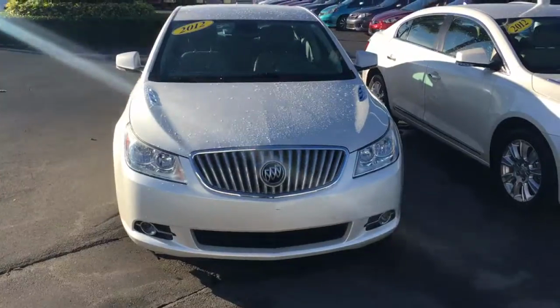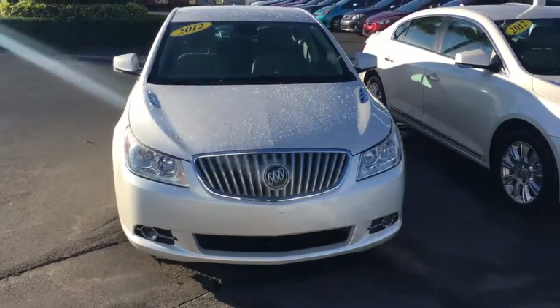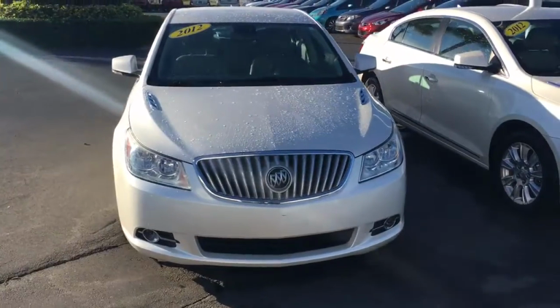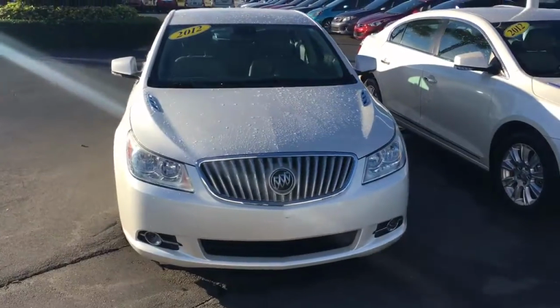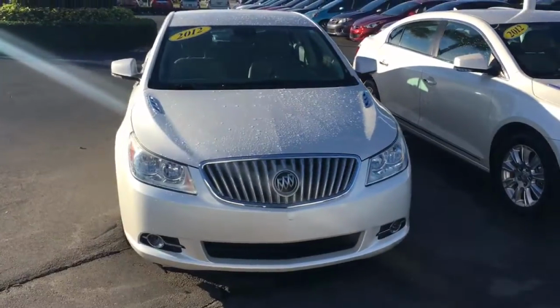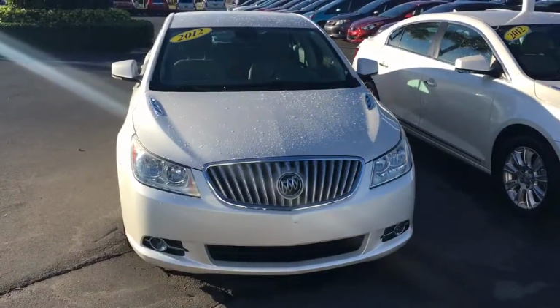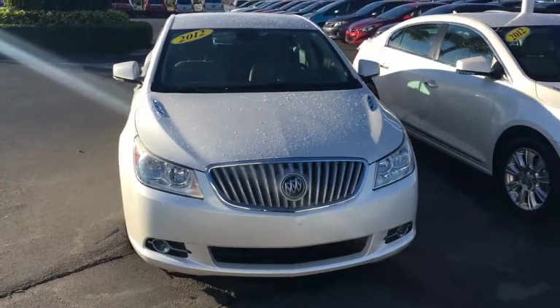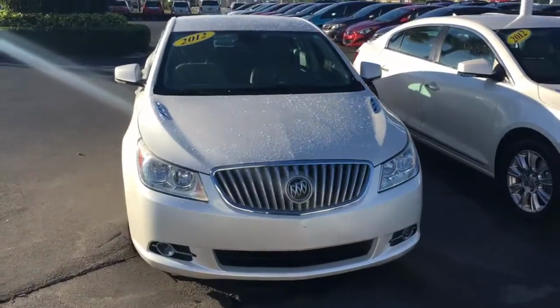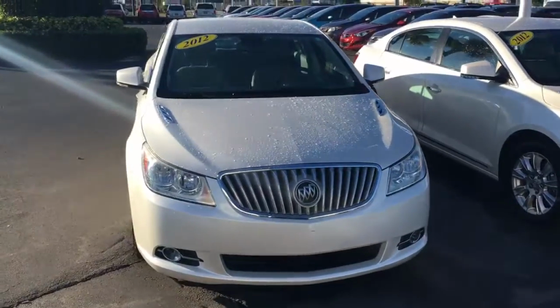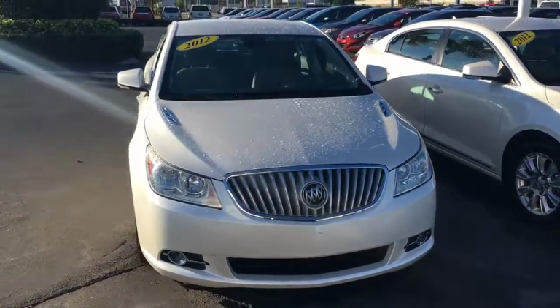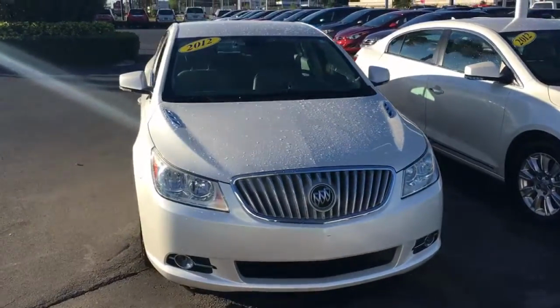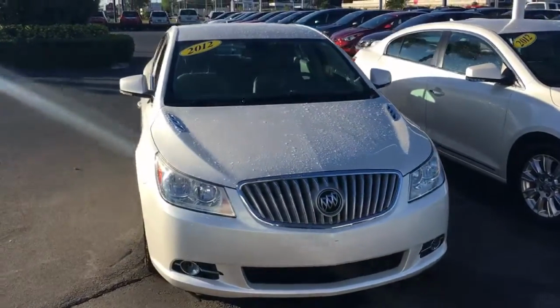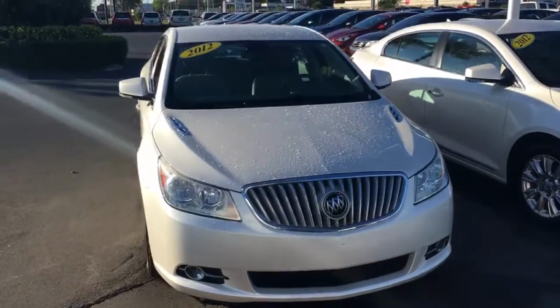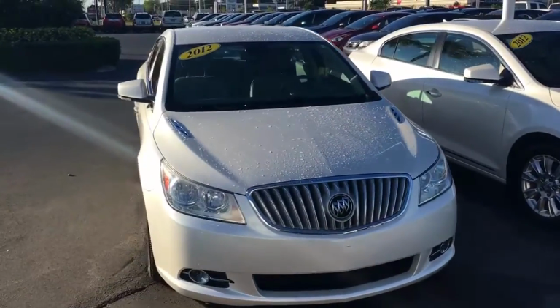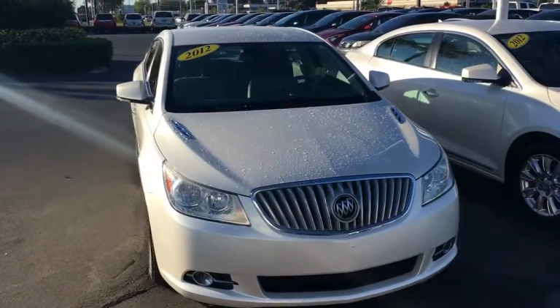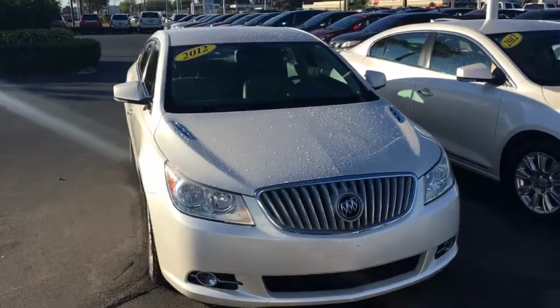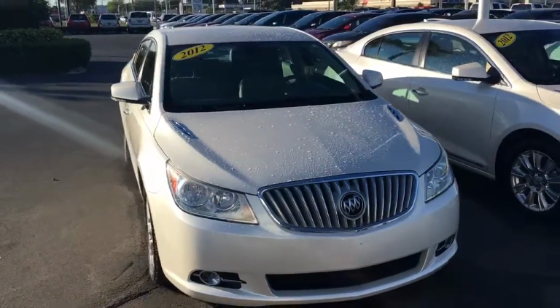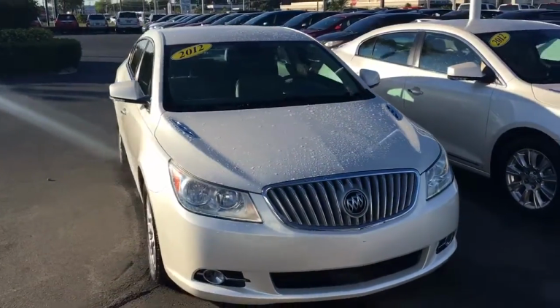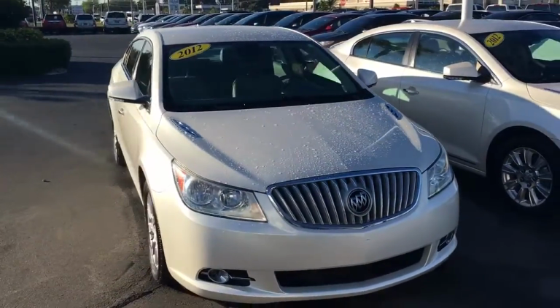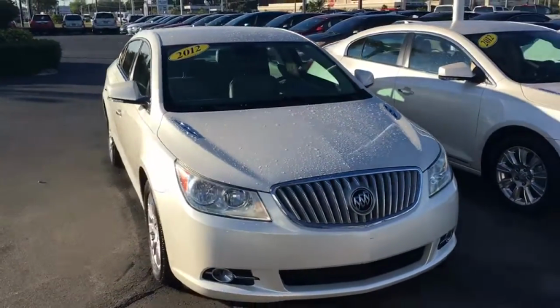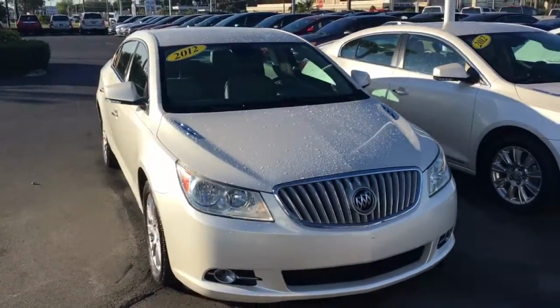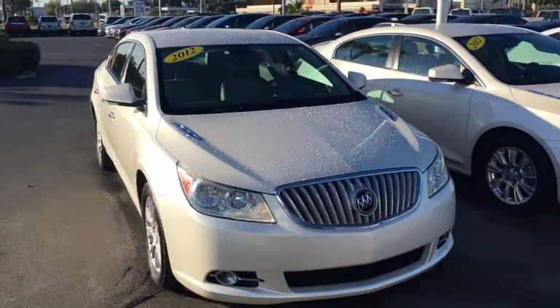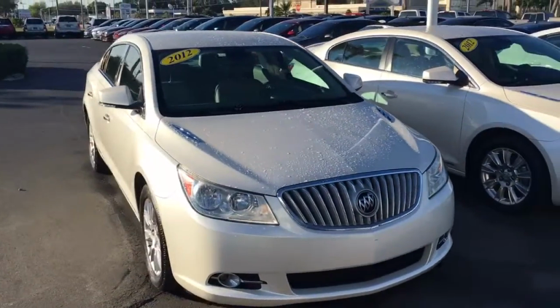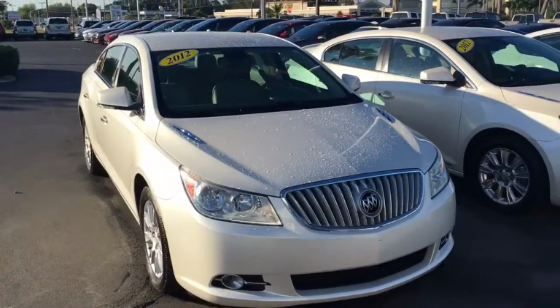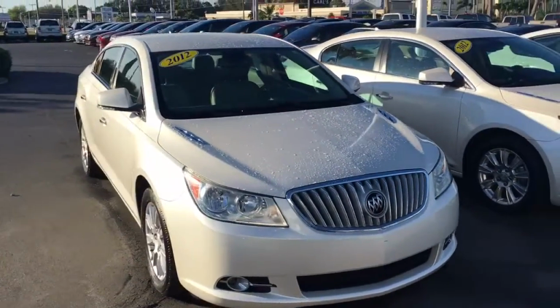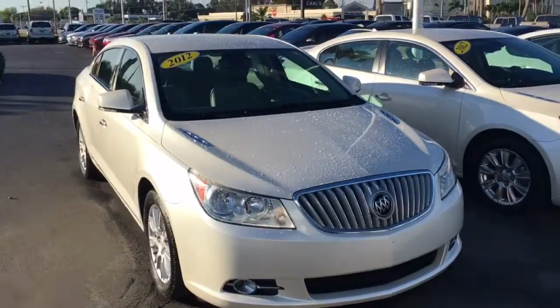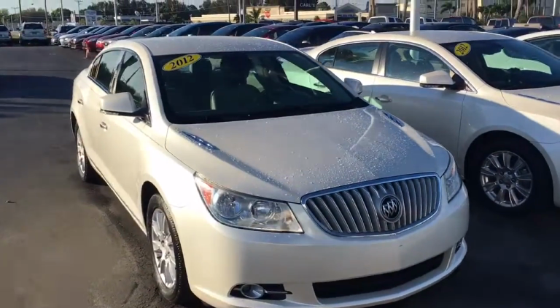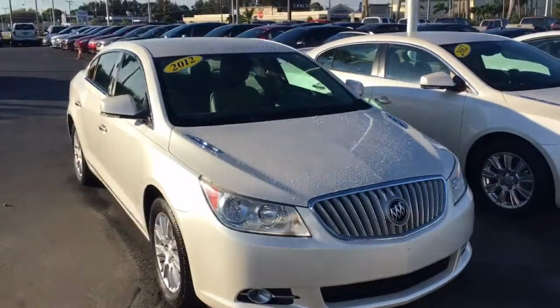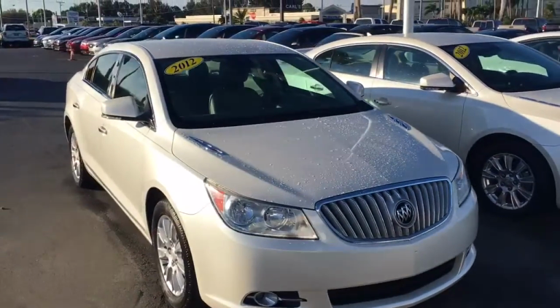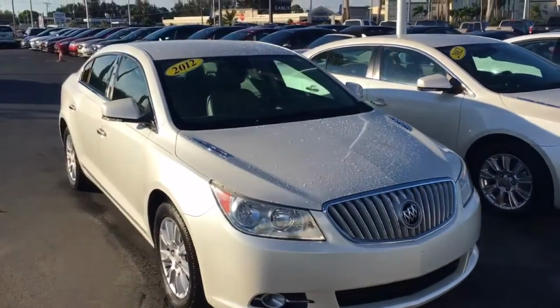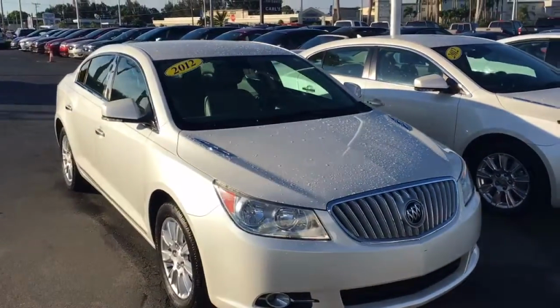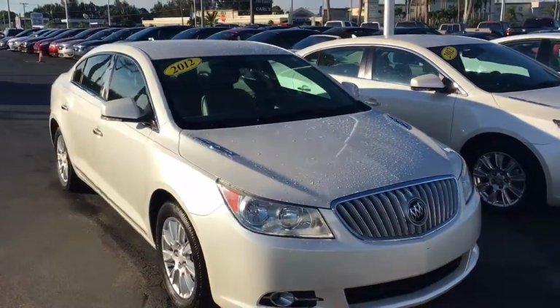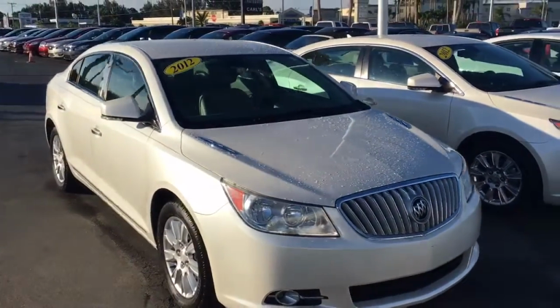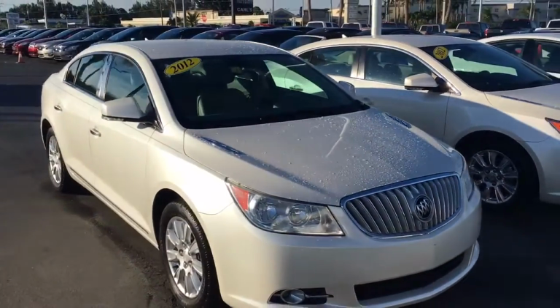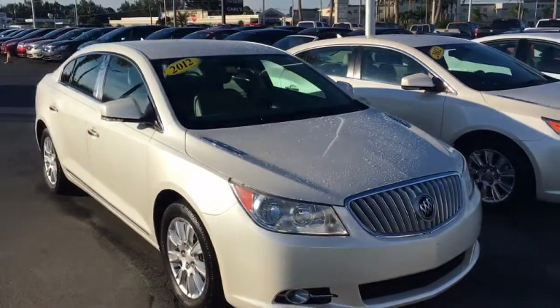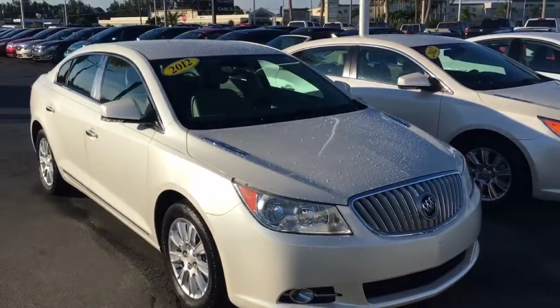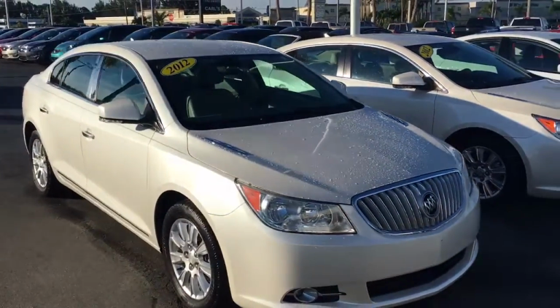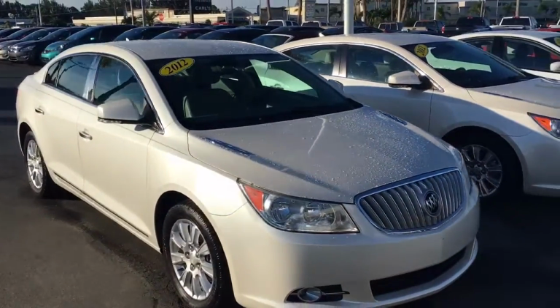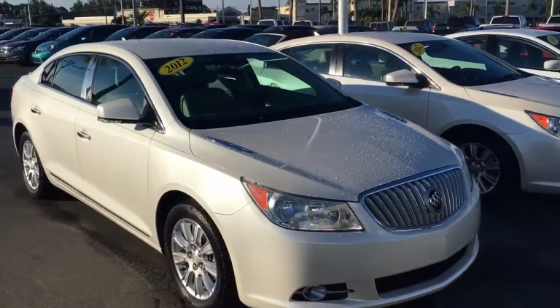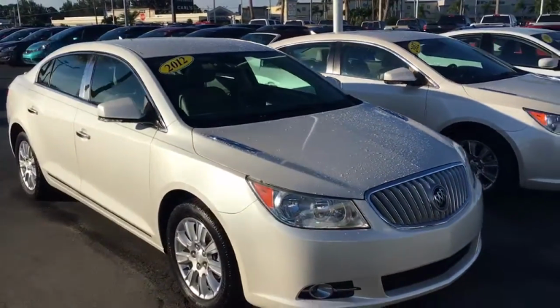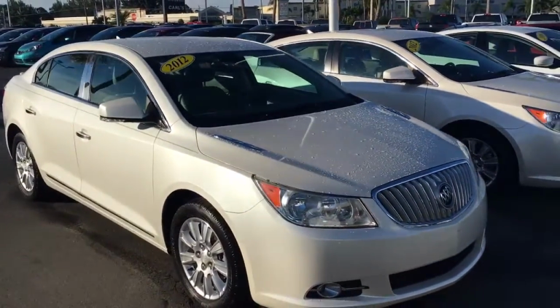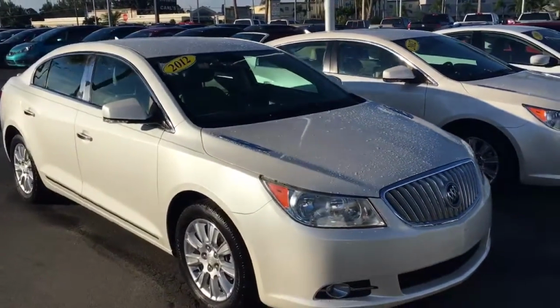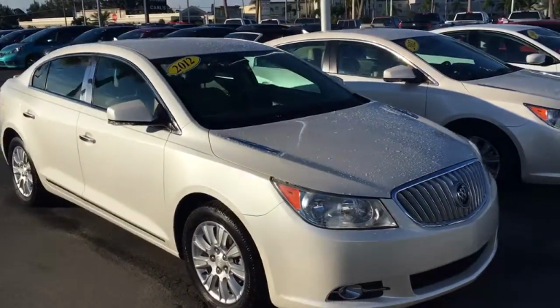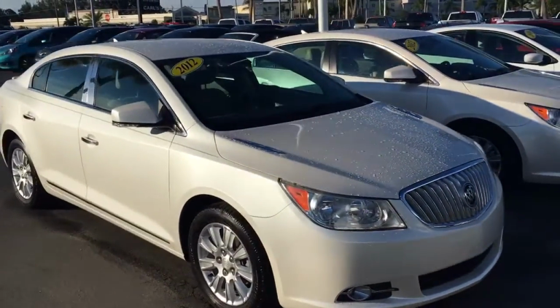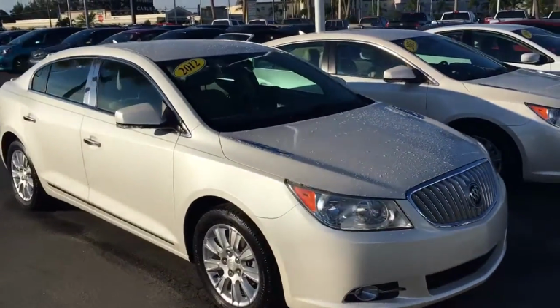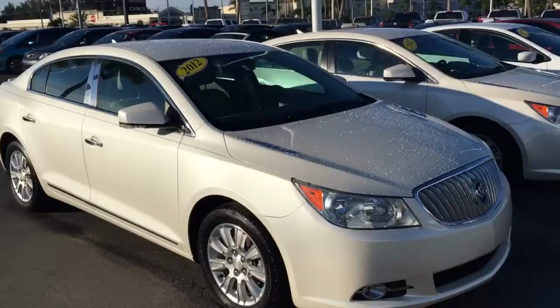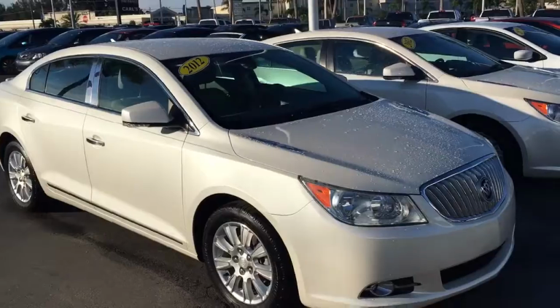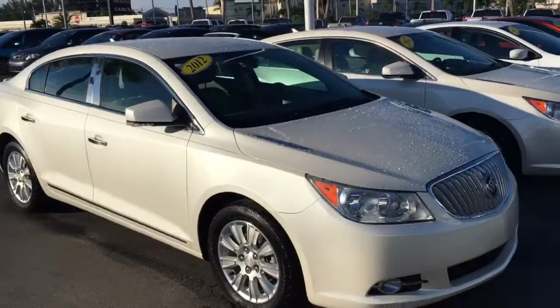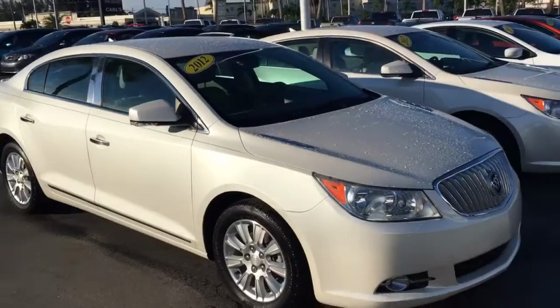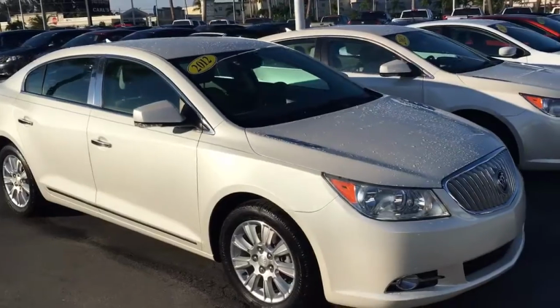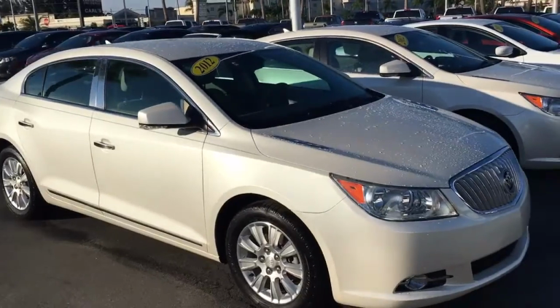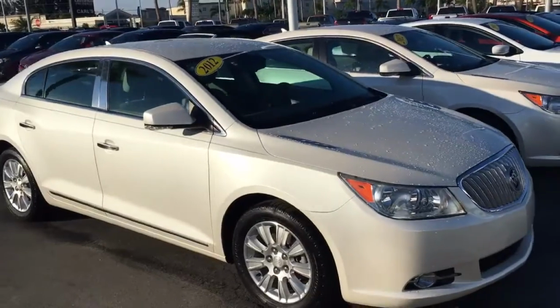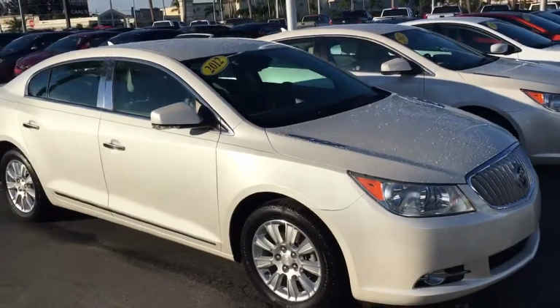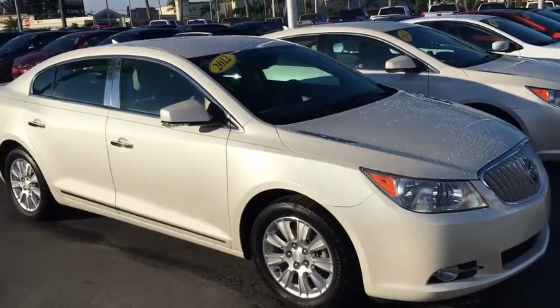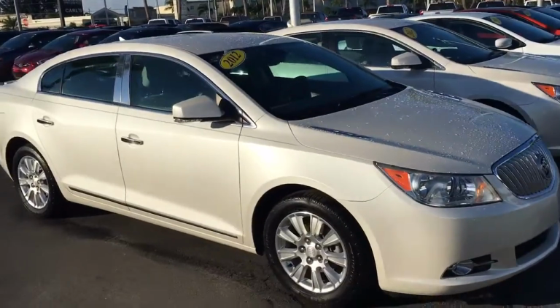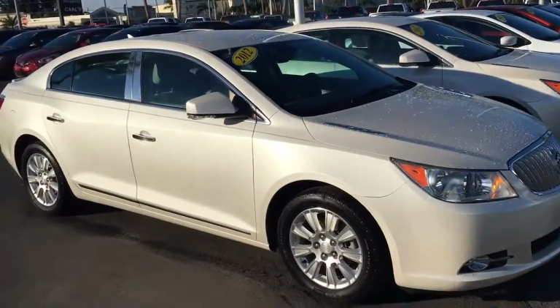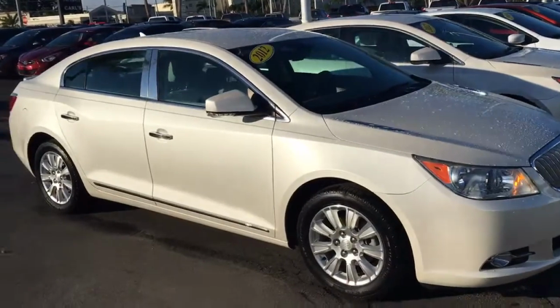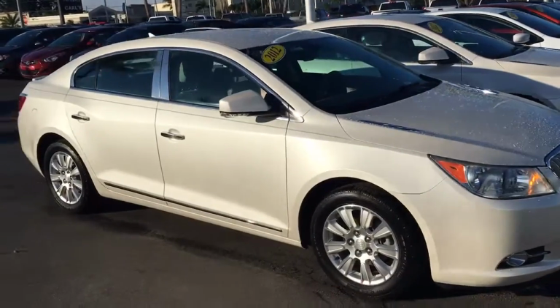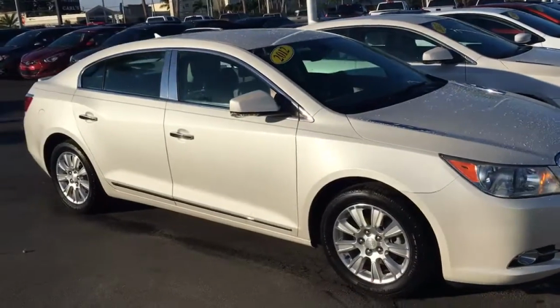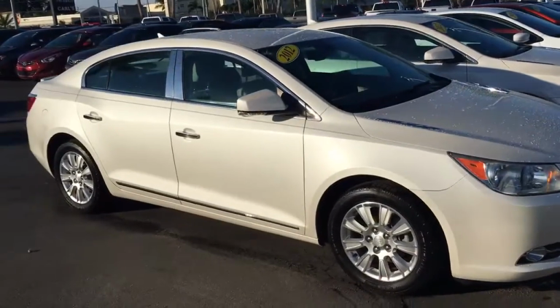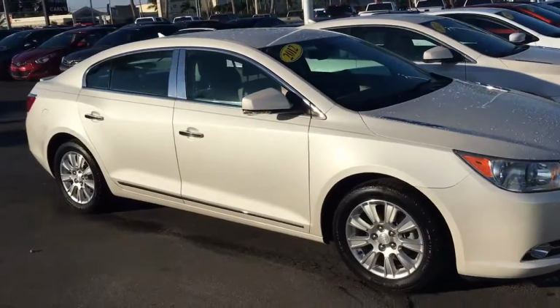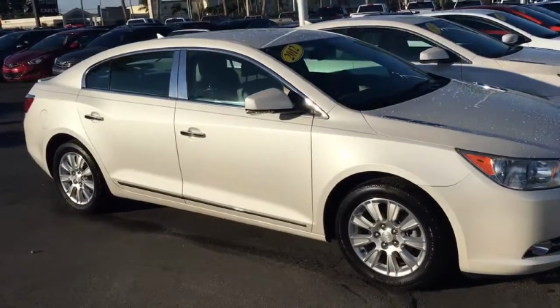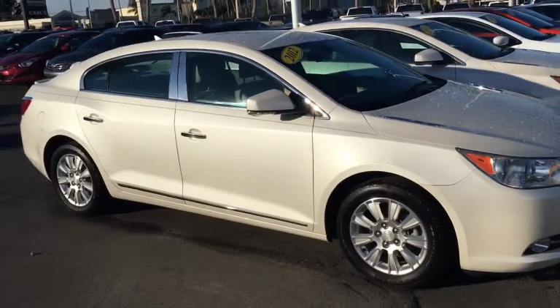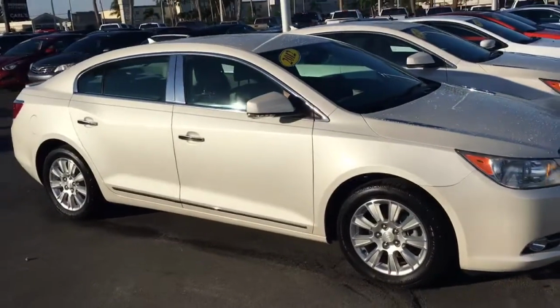Hello, my name is John Dee from Carls Buick GMC. I just want to shoot you a real short video of a 2012 Buick LaCrosse that we have in stock here.